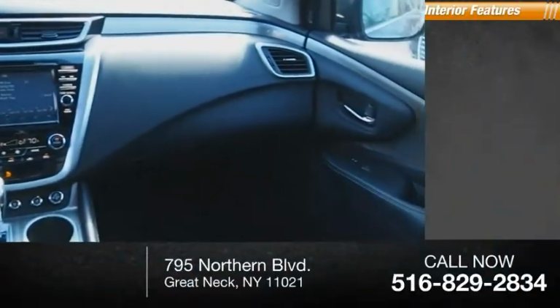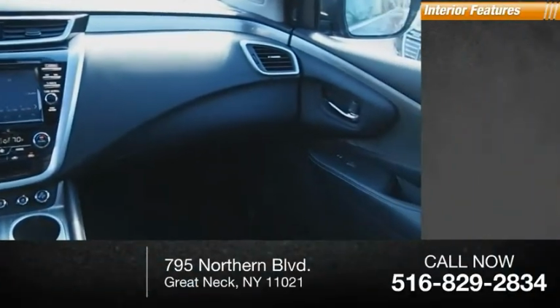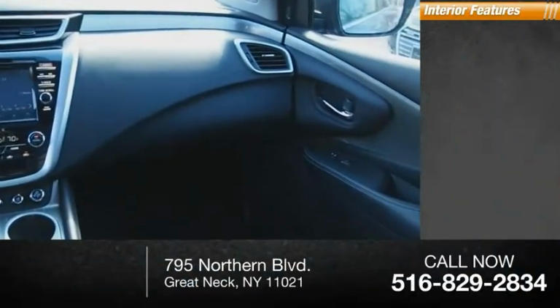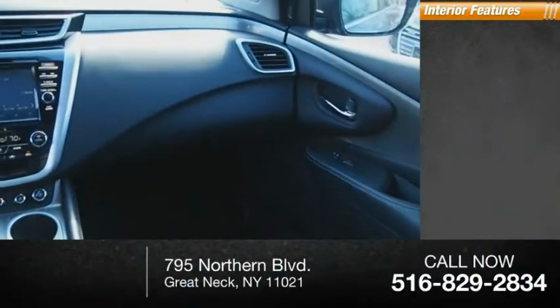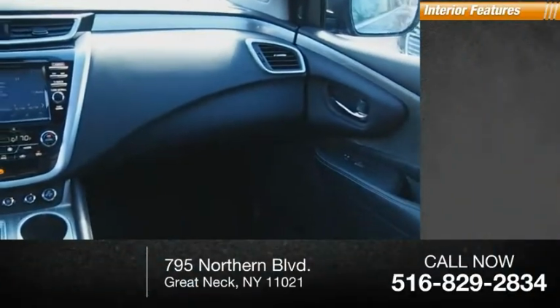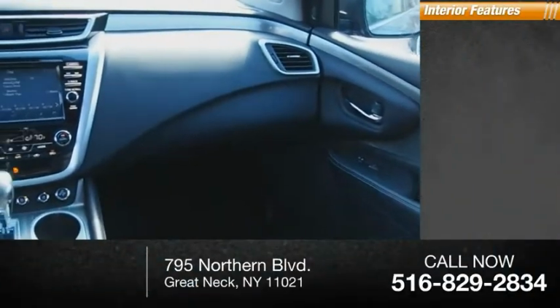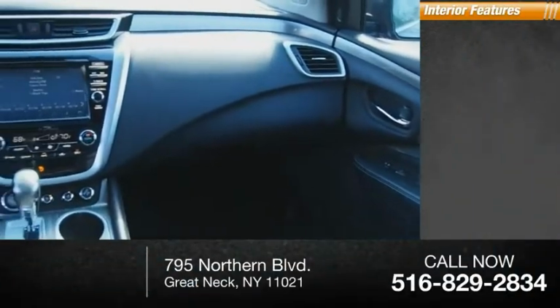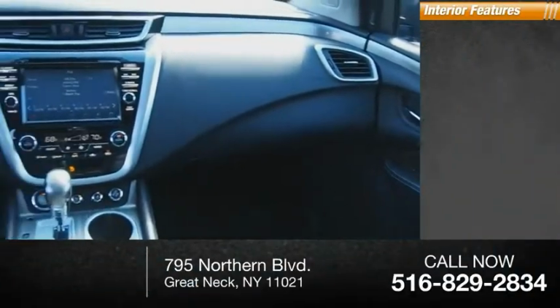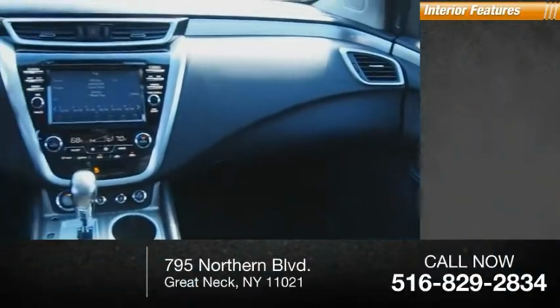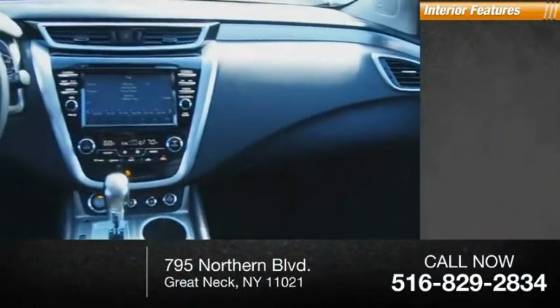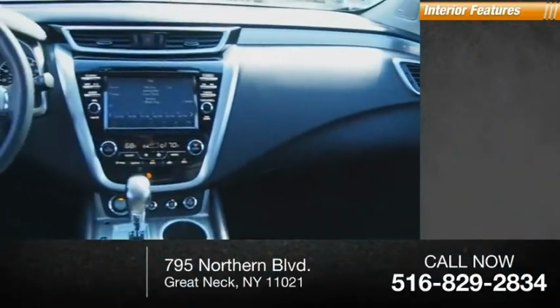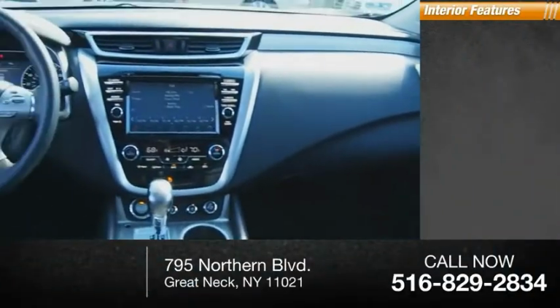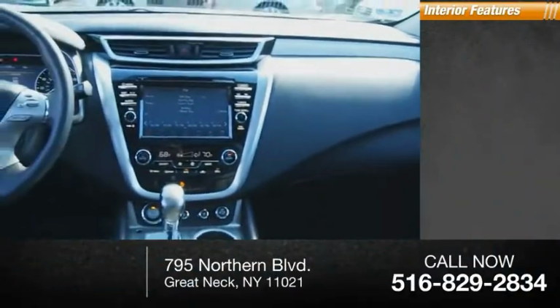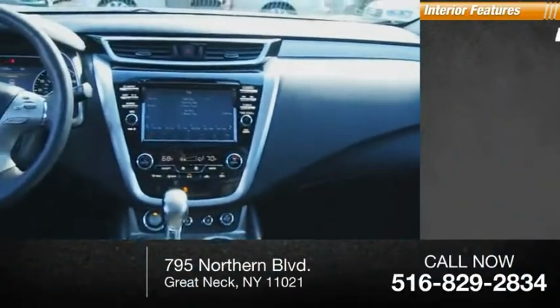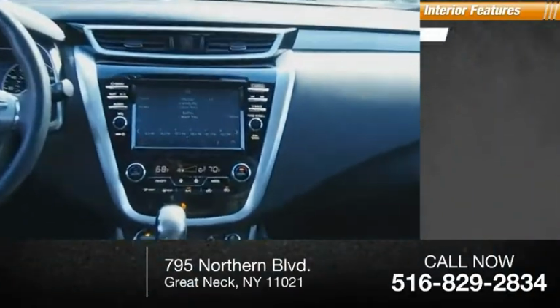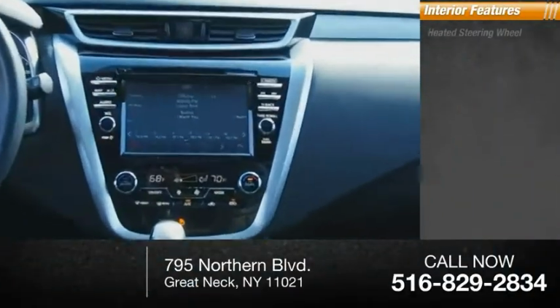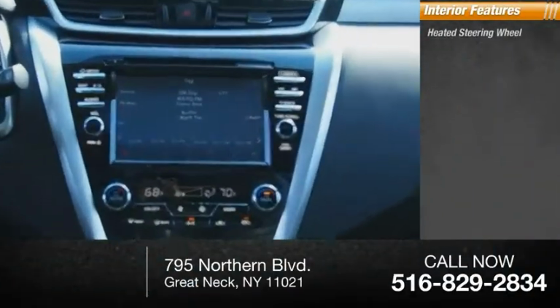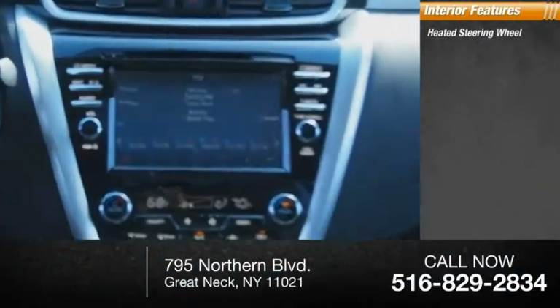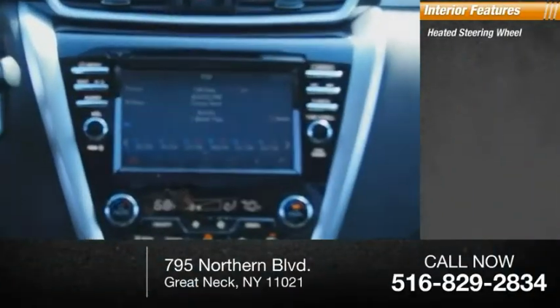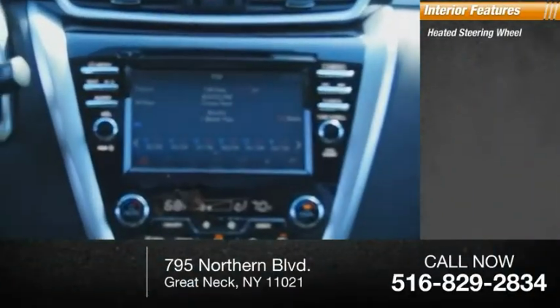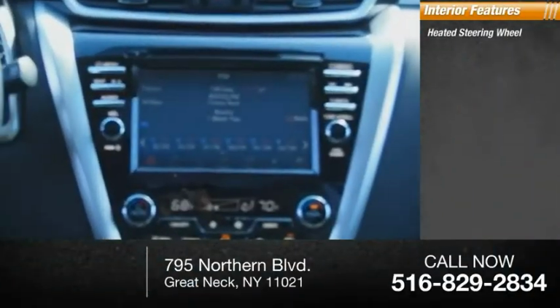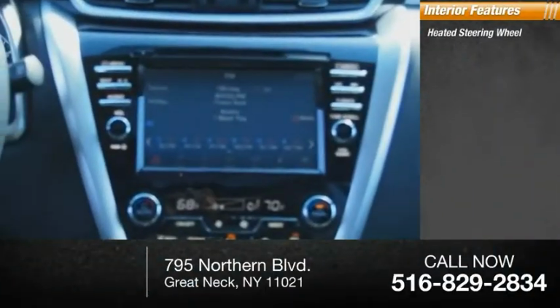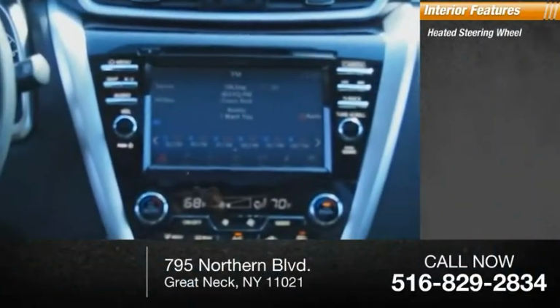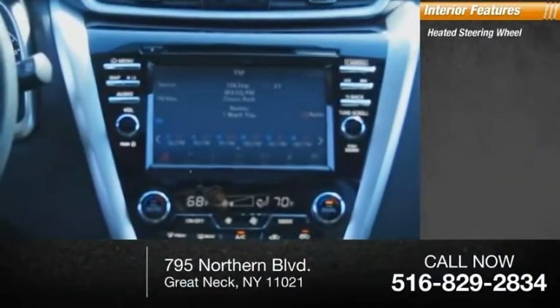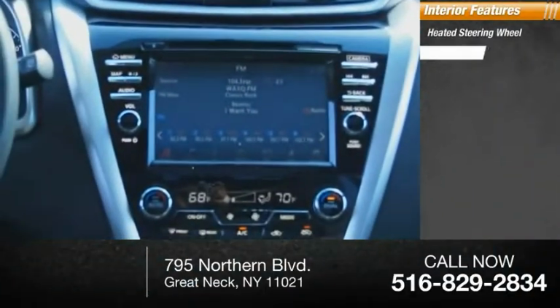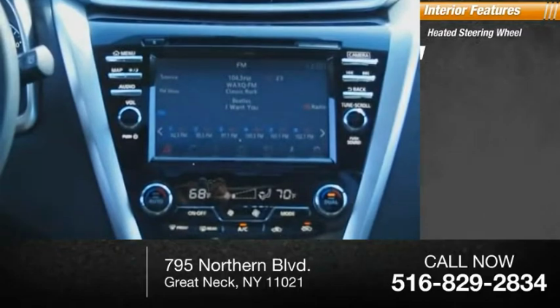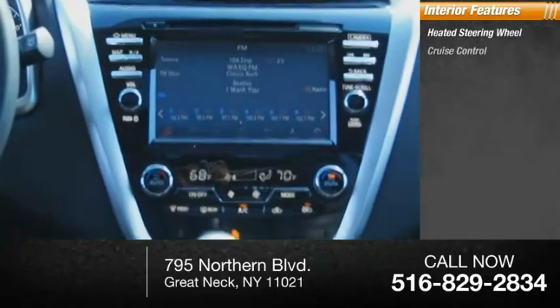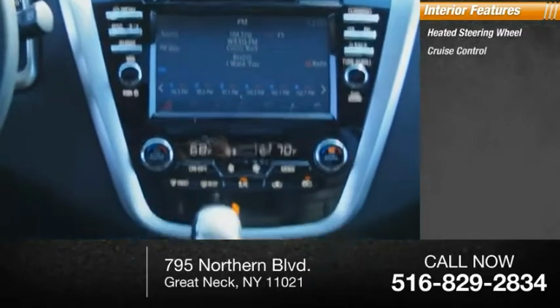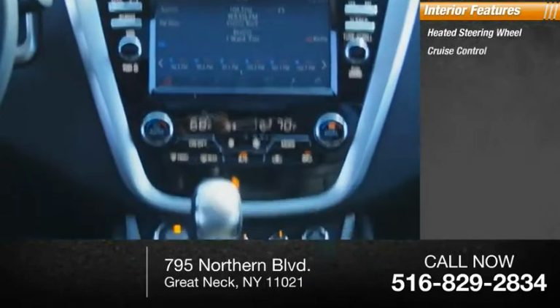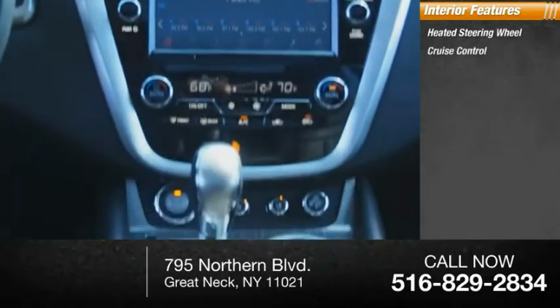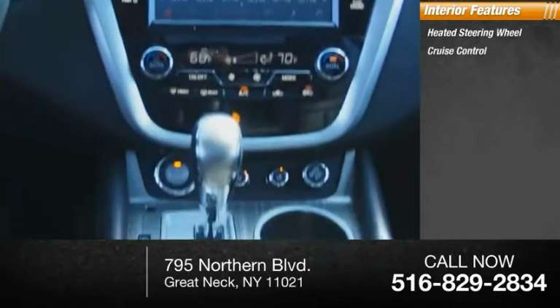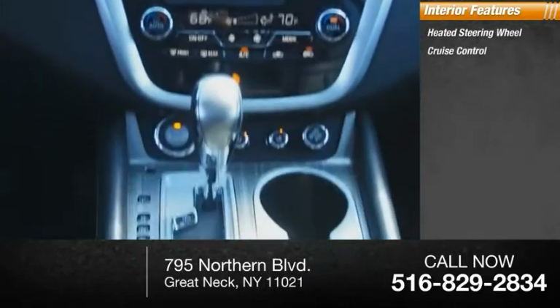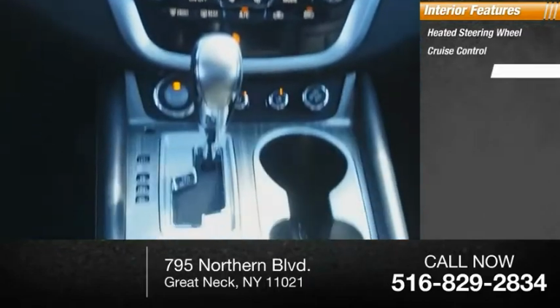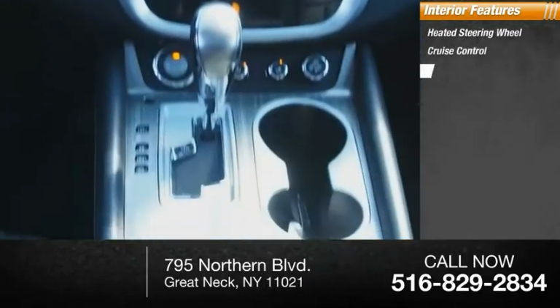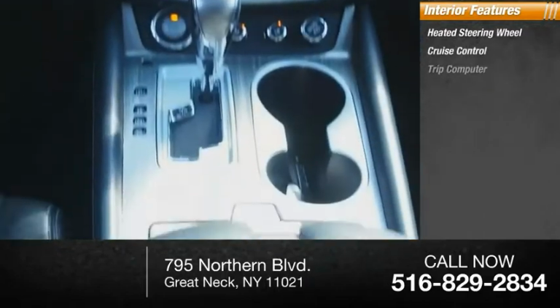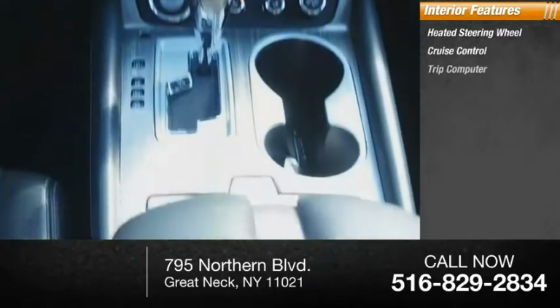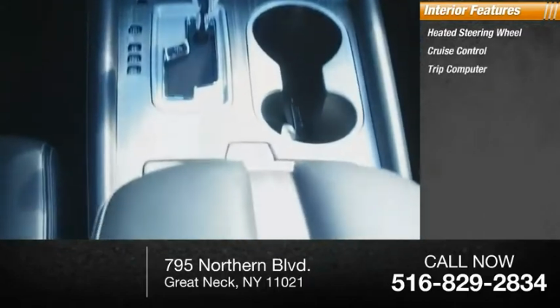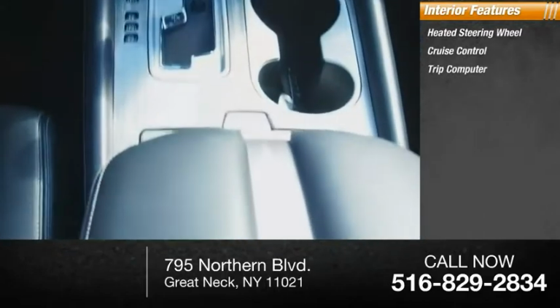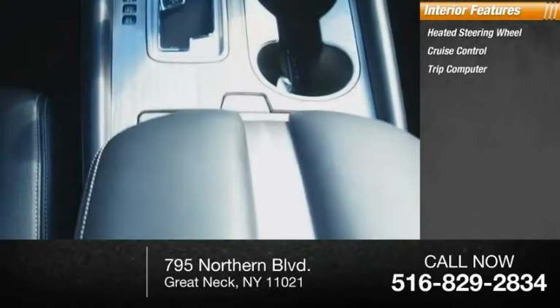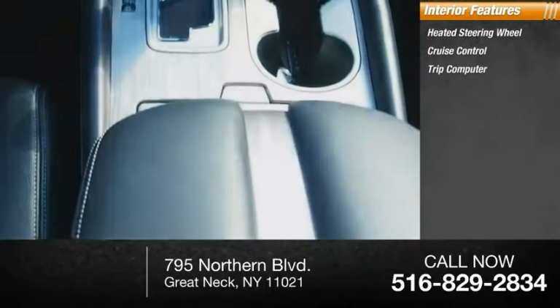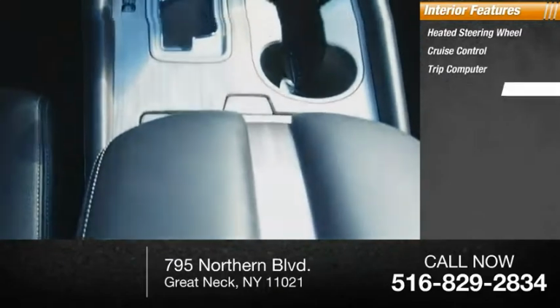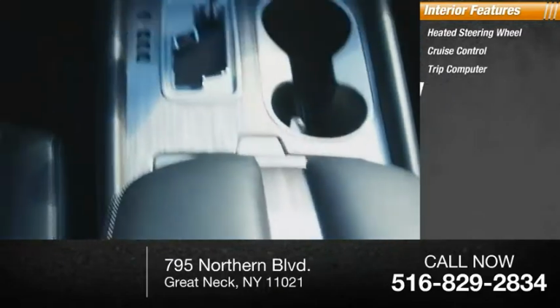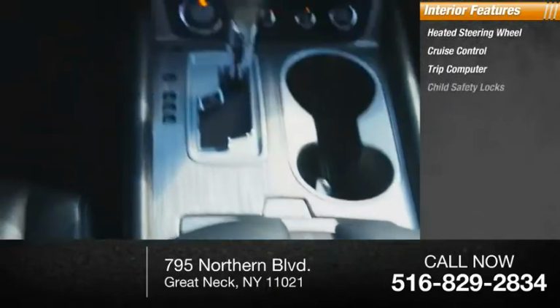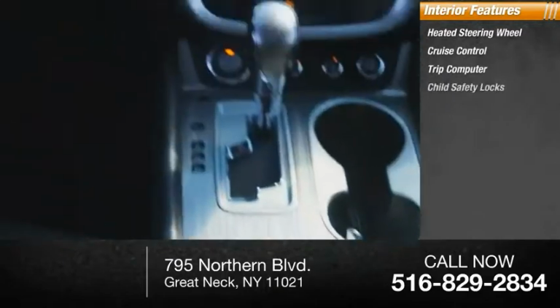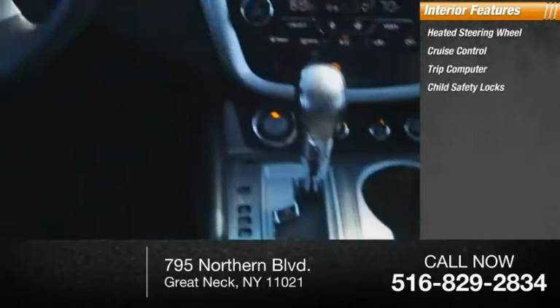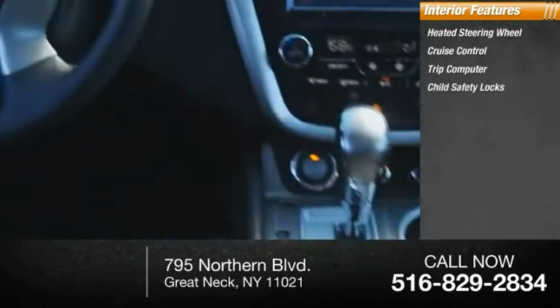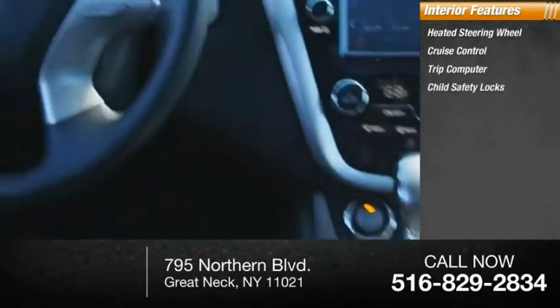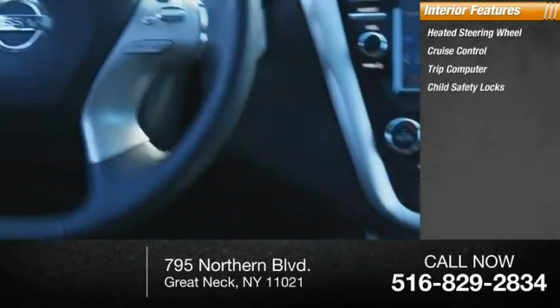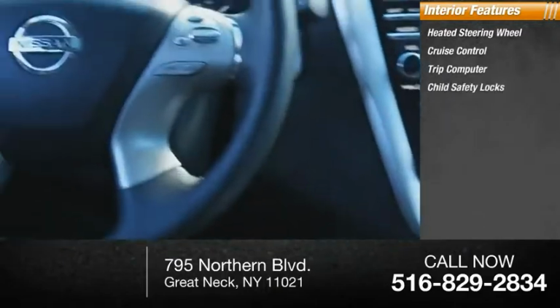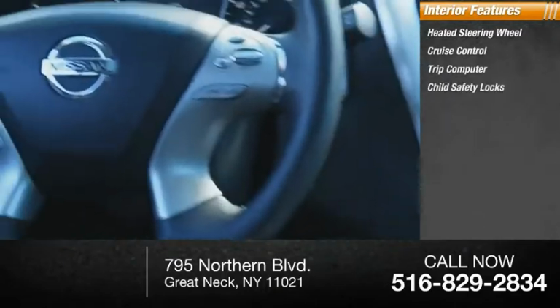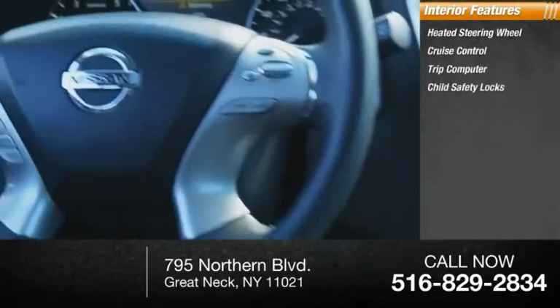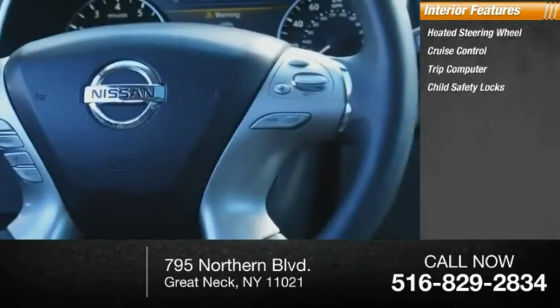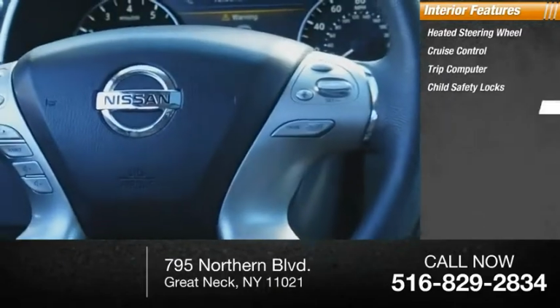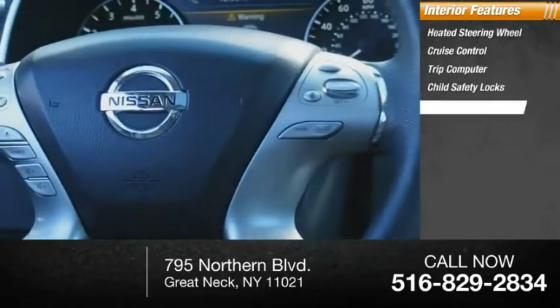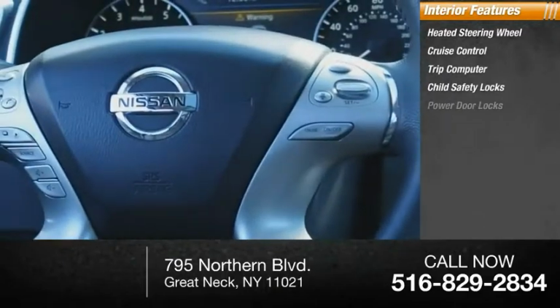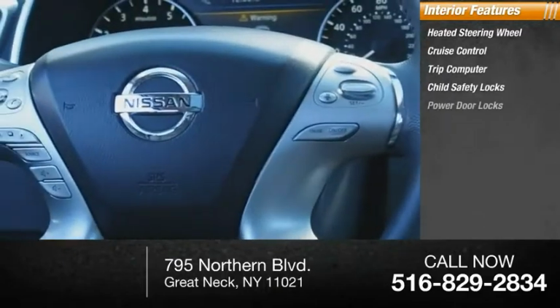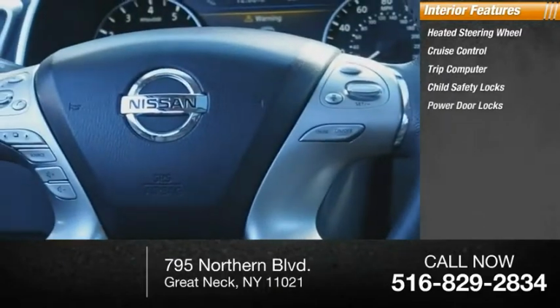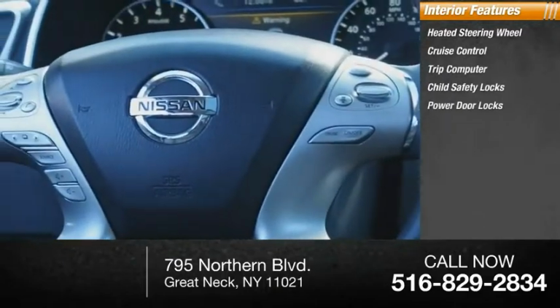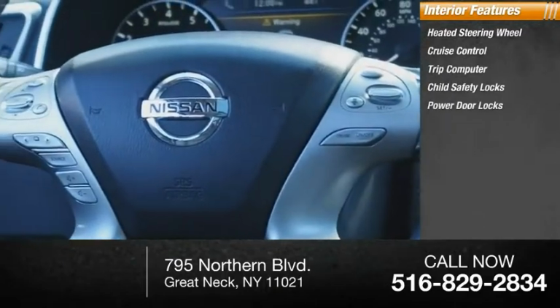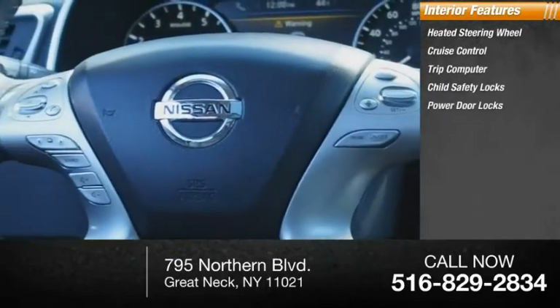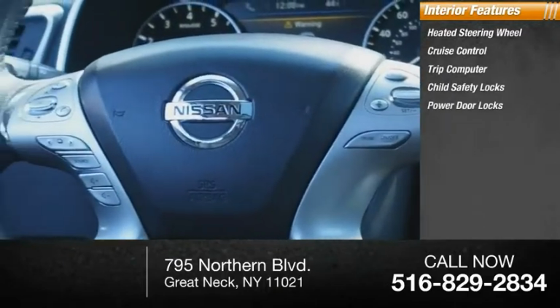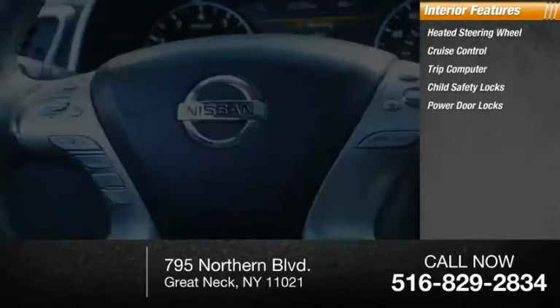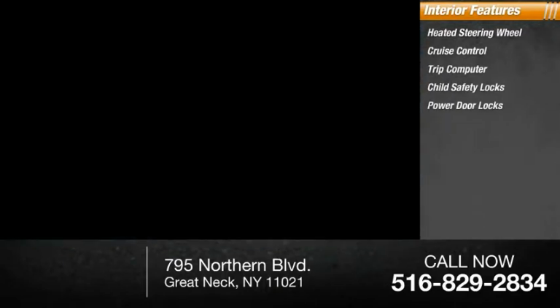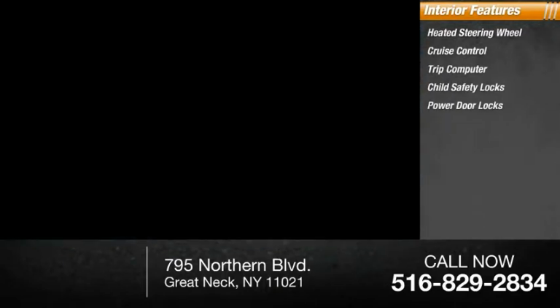Inside you'll find heated steering wheel, cruise control, trip computer, child safety locks, power door locks.